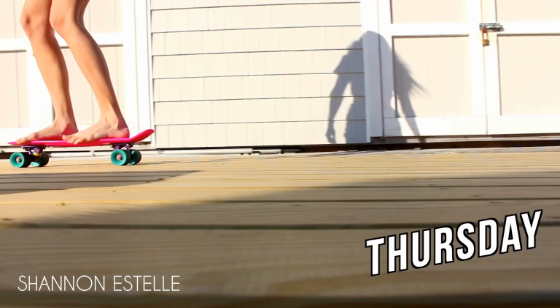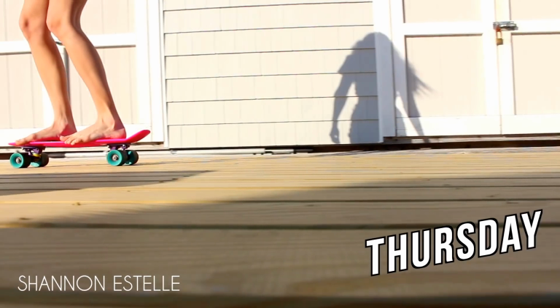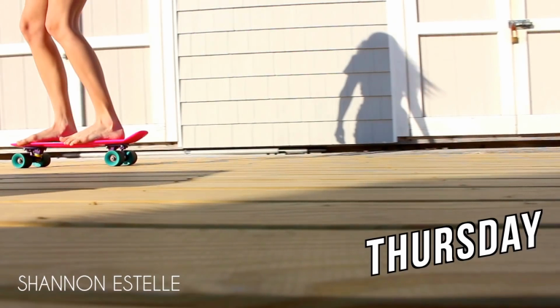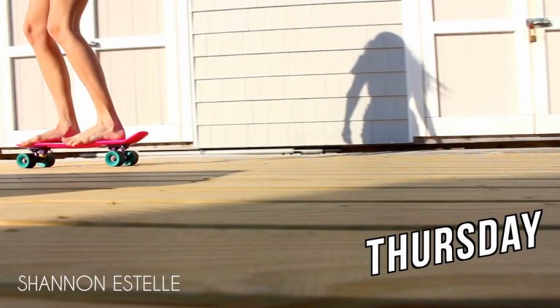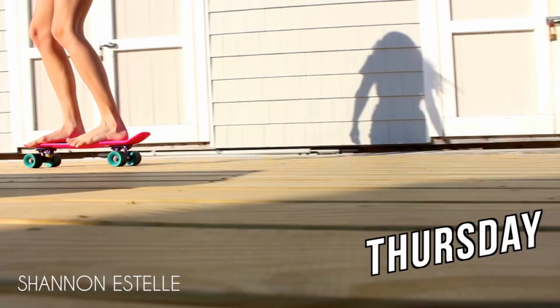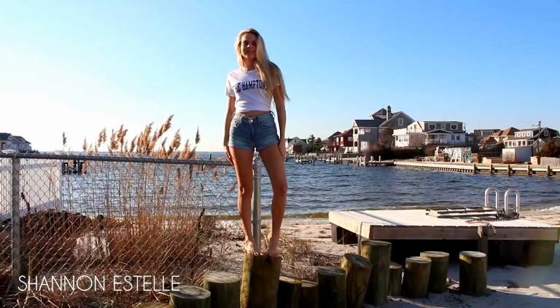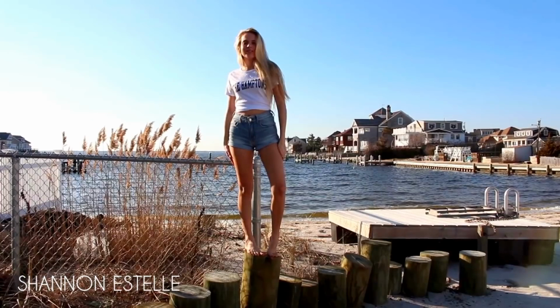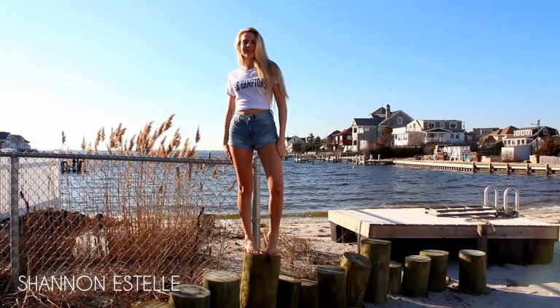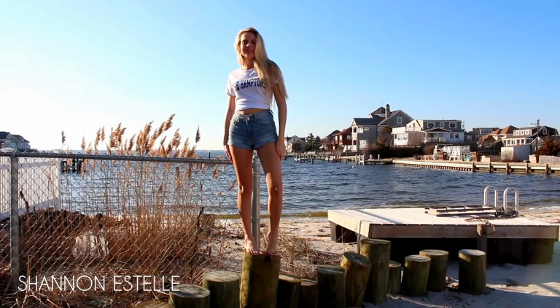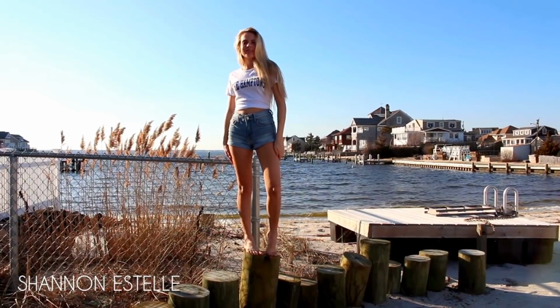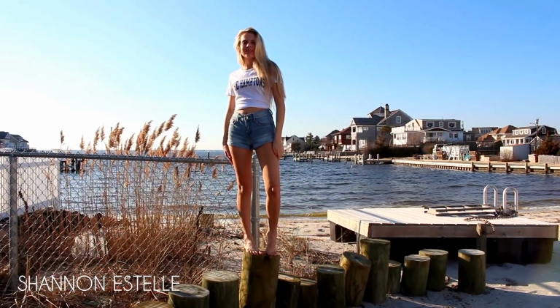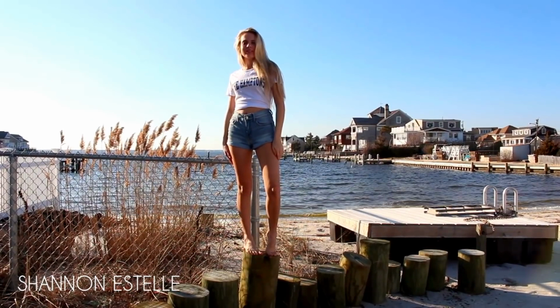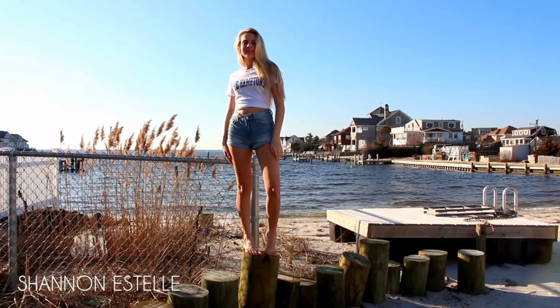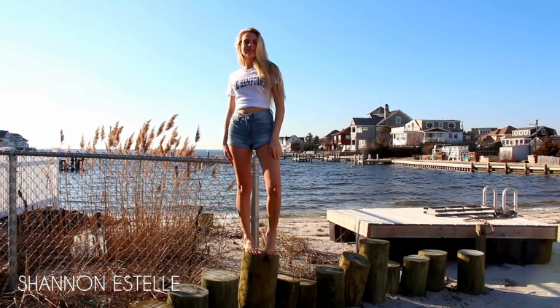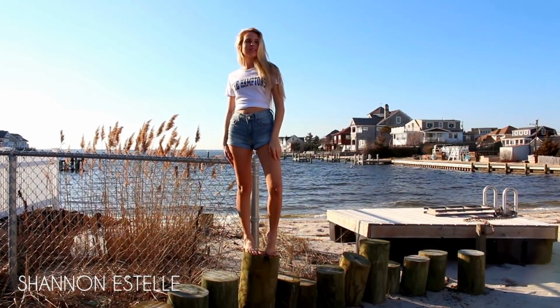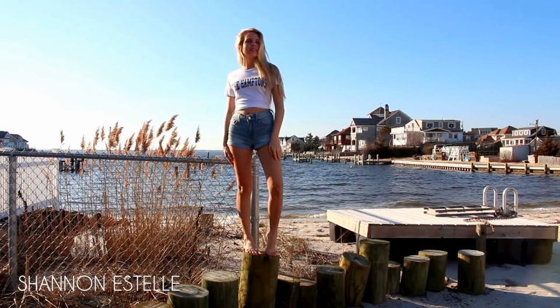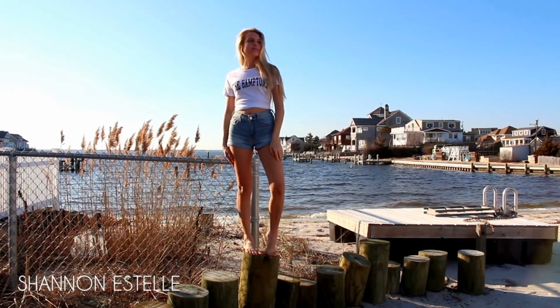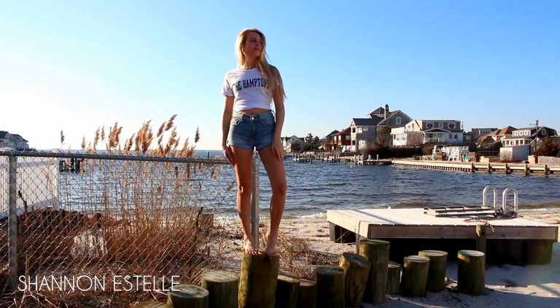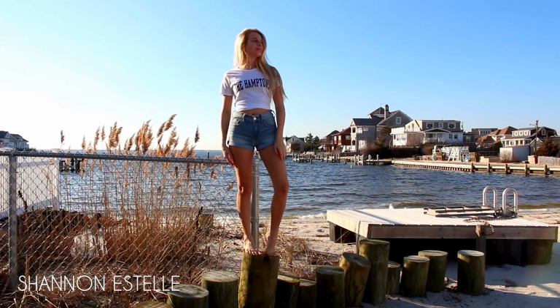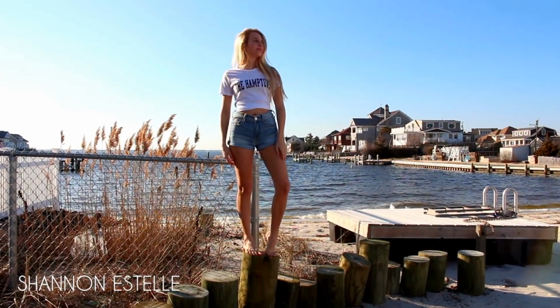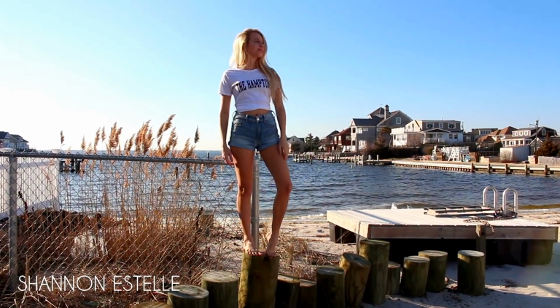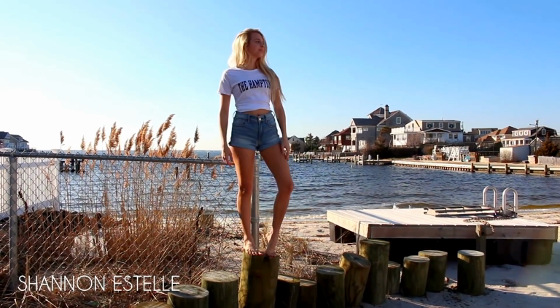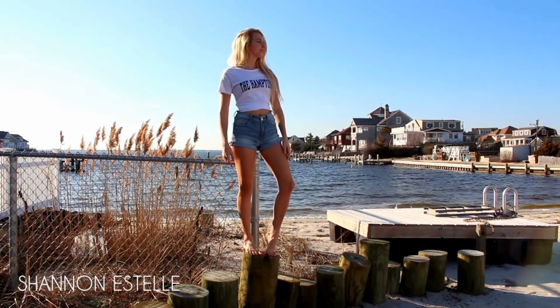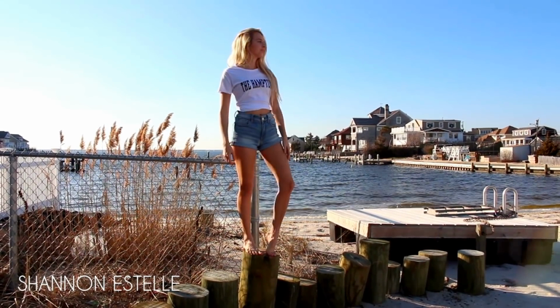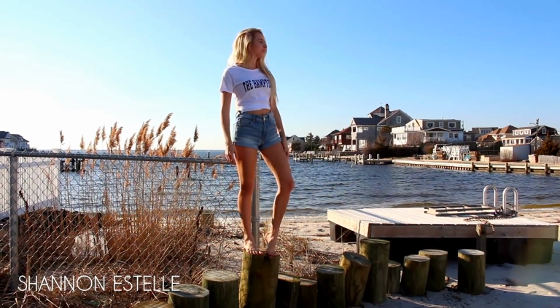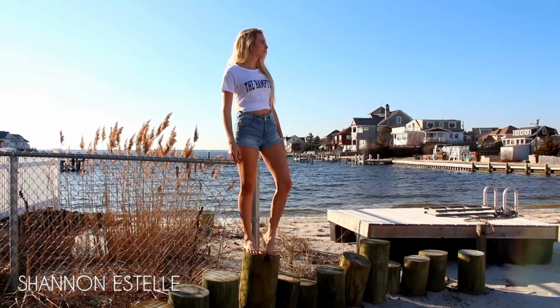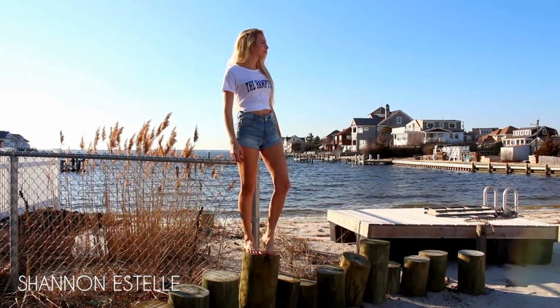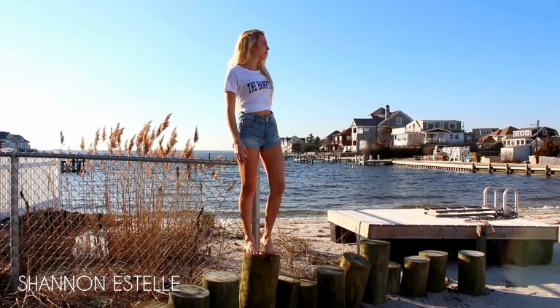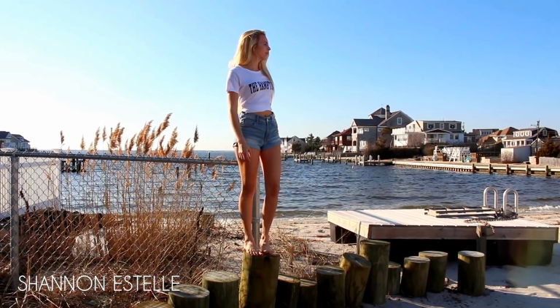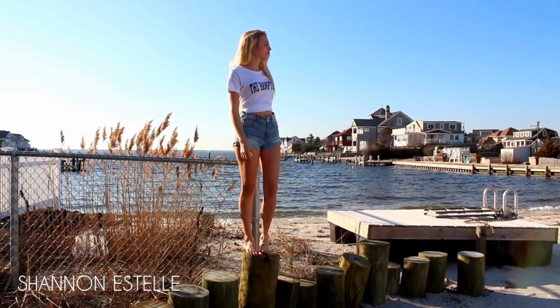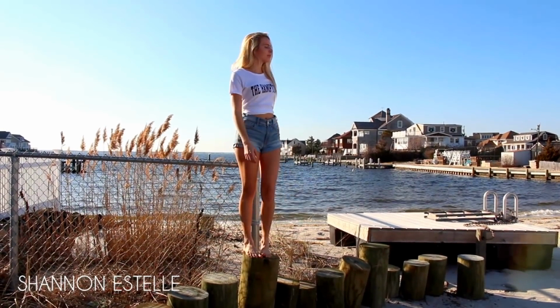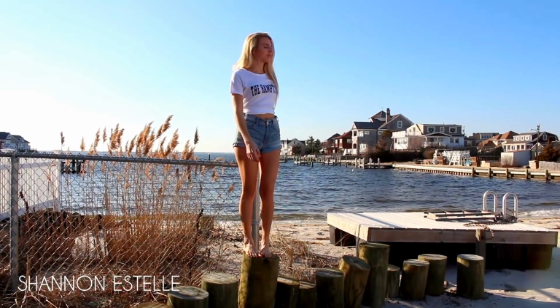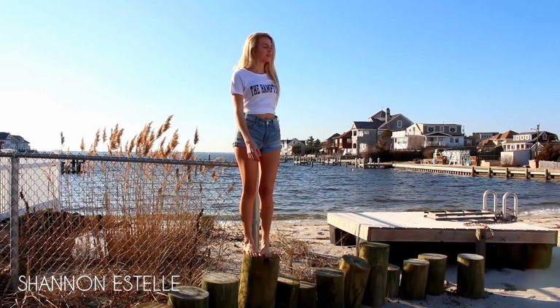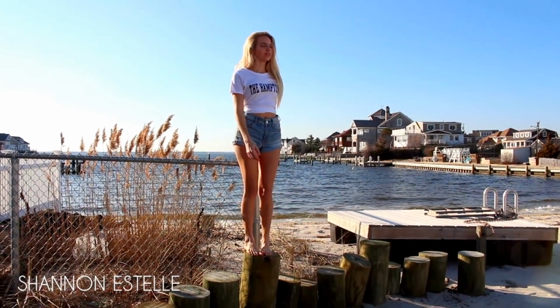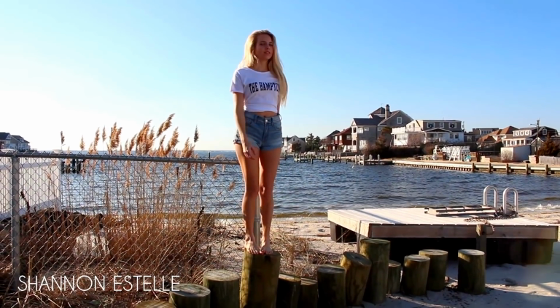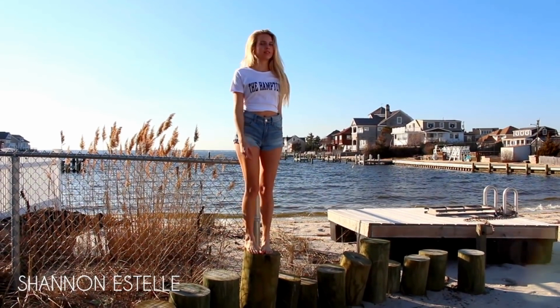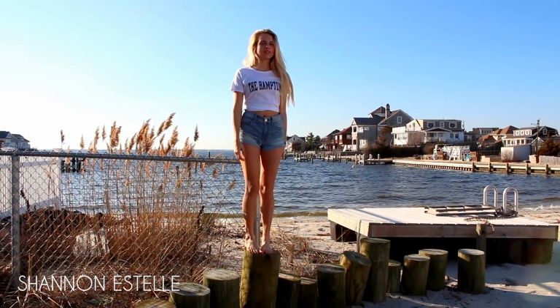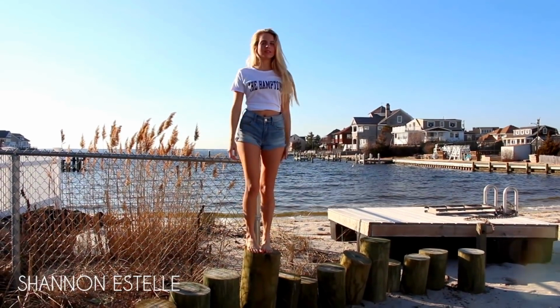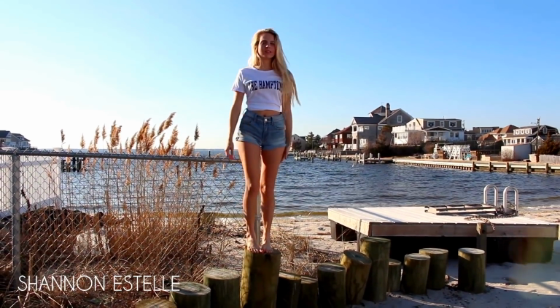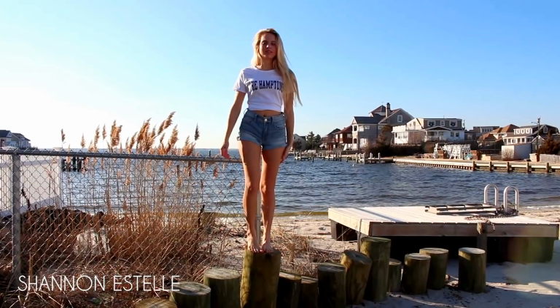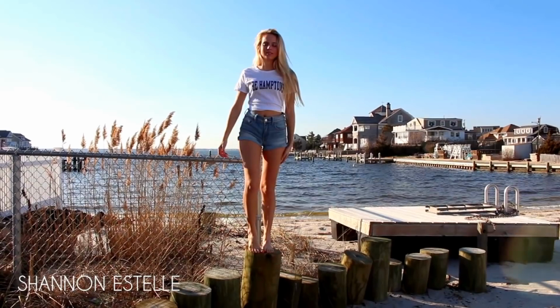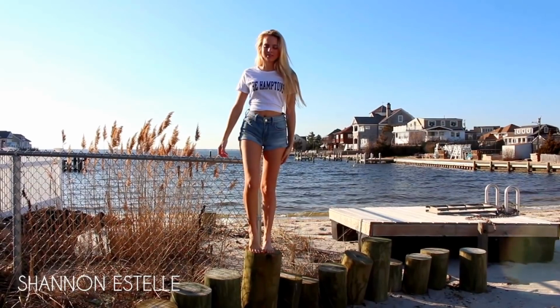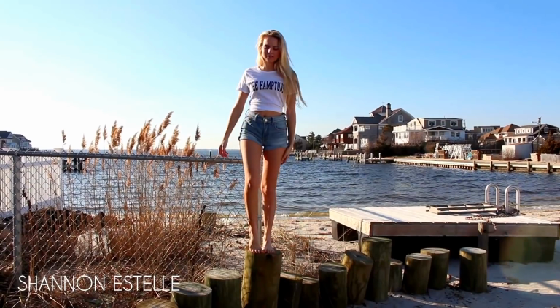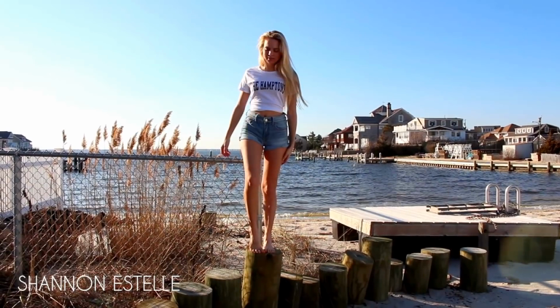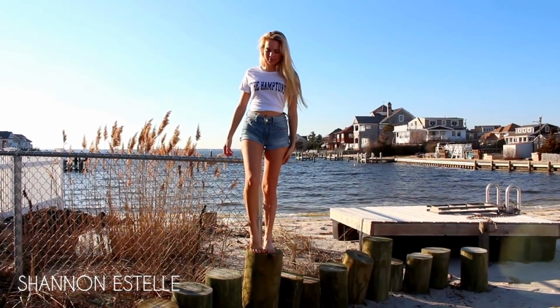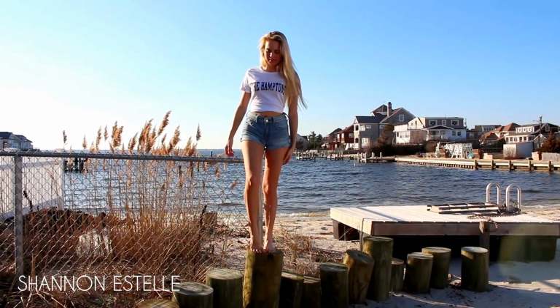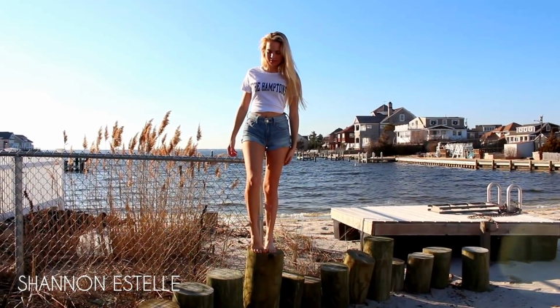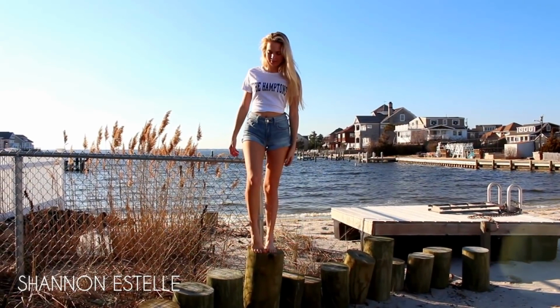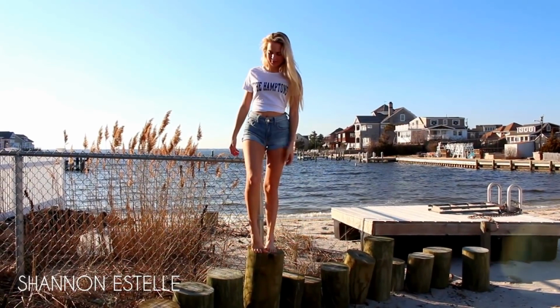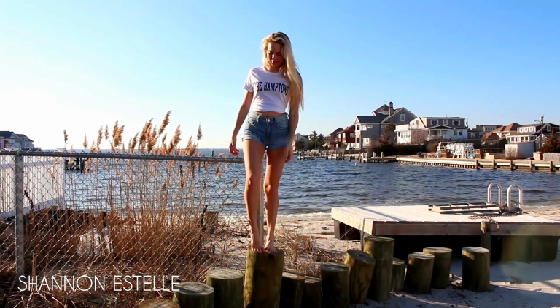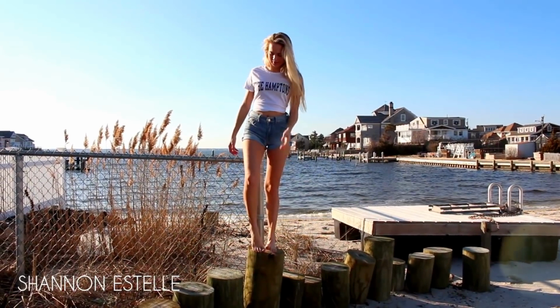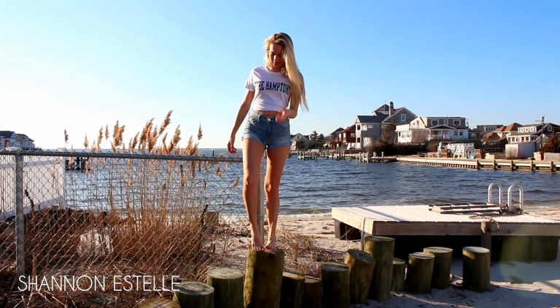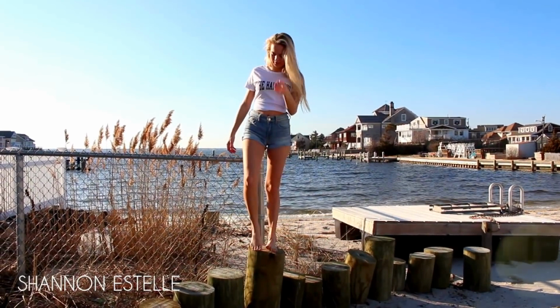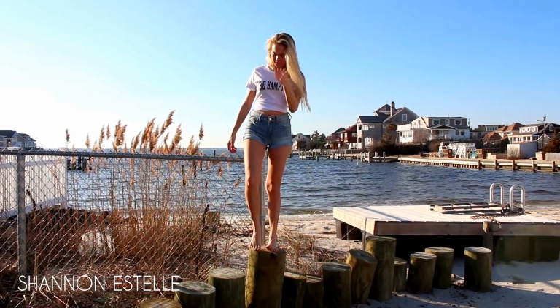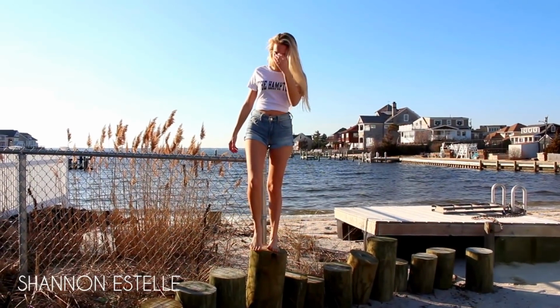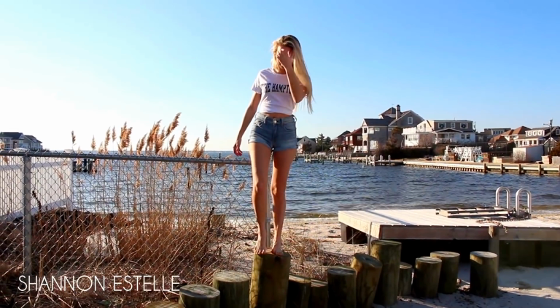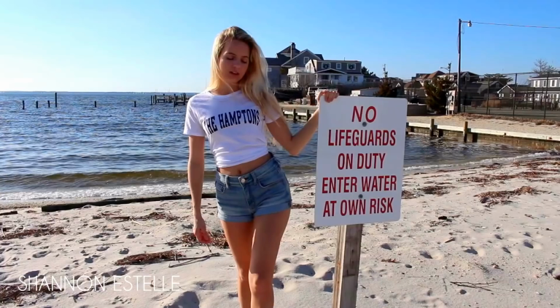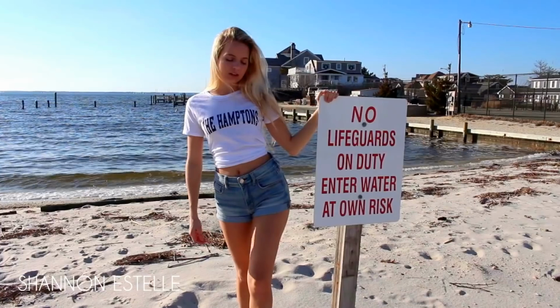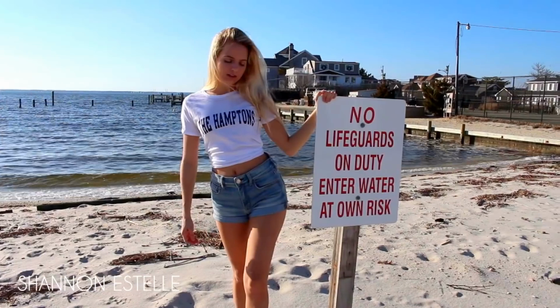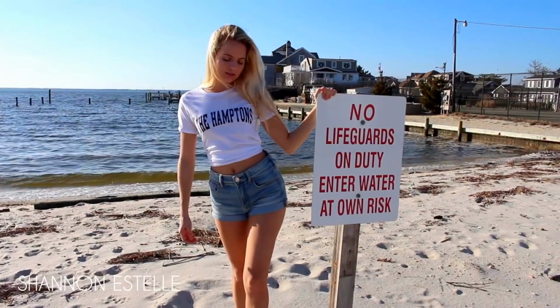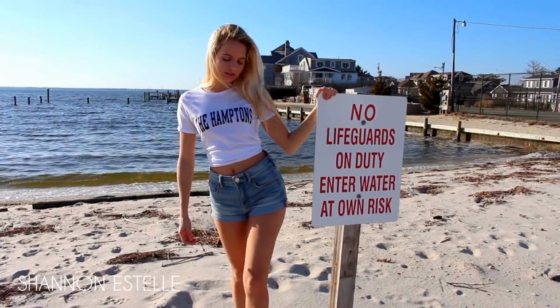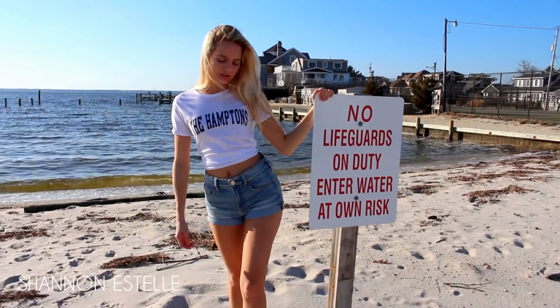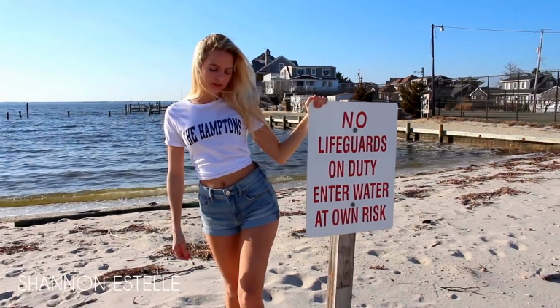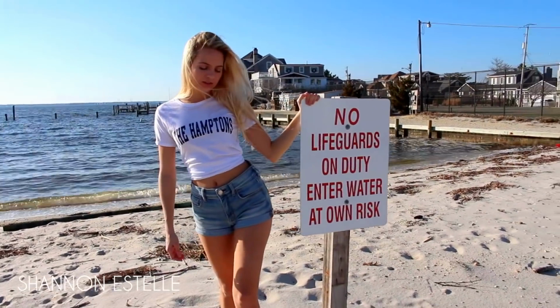Thursday's look might be my favorite — it's just very chill, which I really like. It has my Brandy Hamptonshire and some high-waisted shorts.